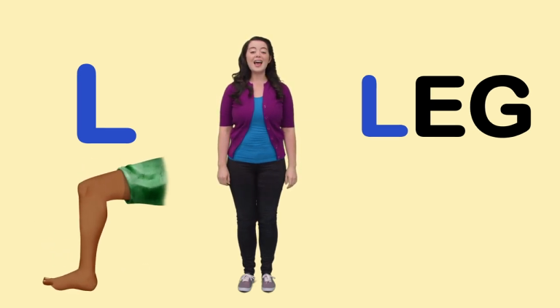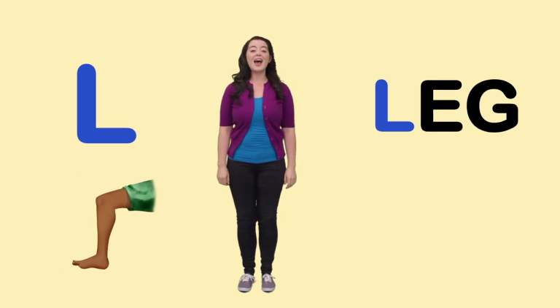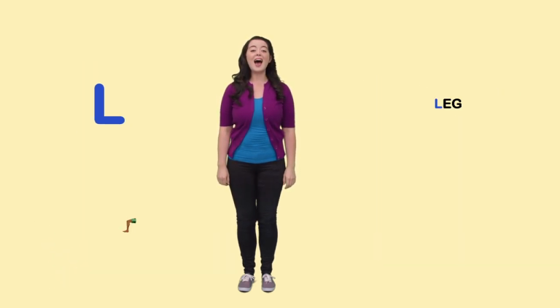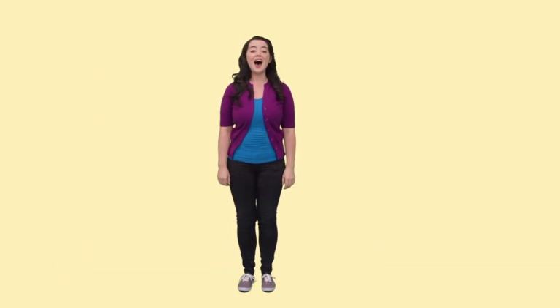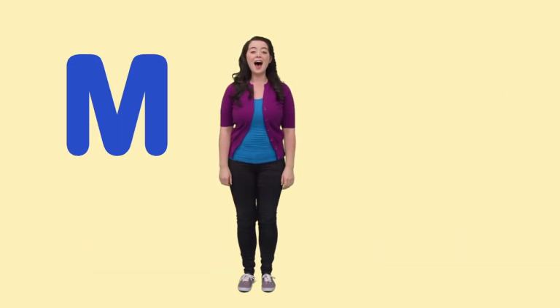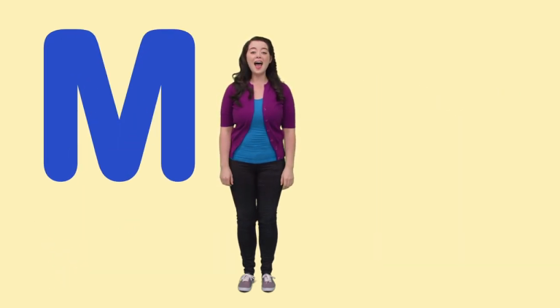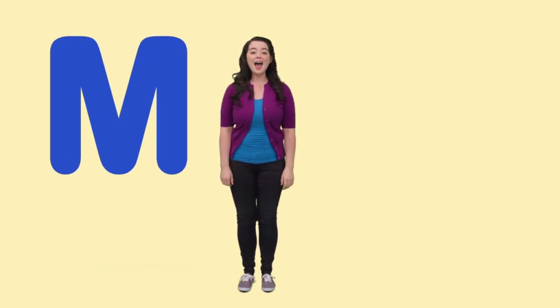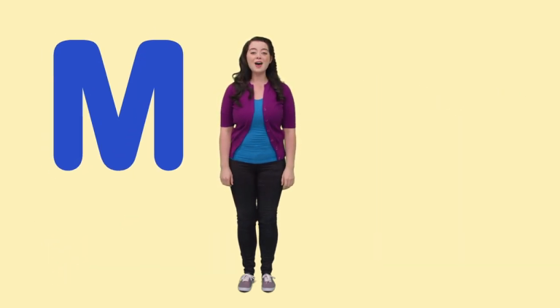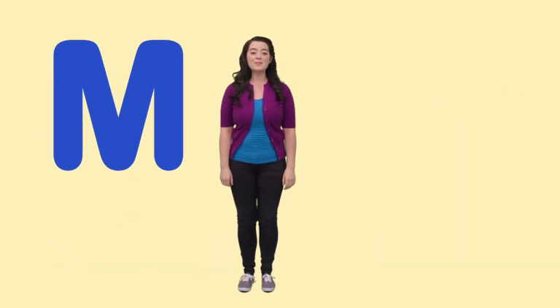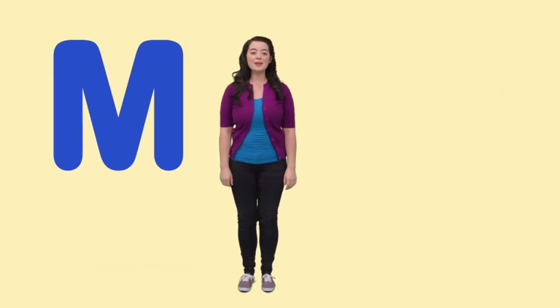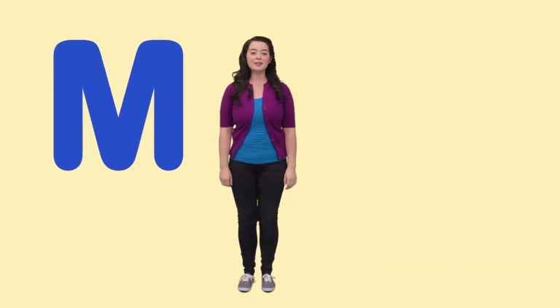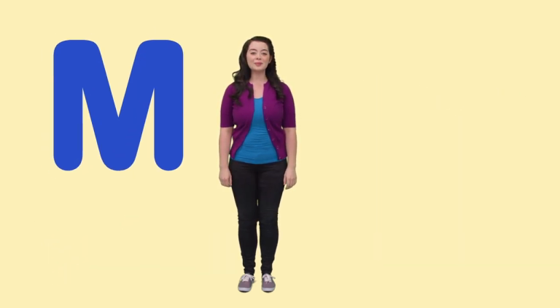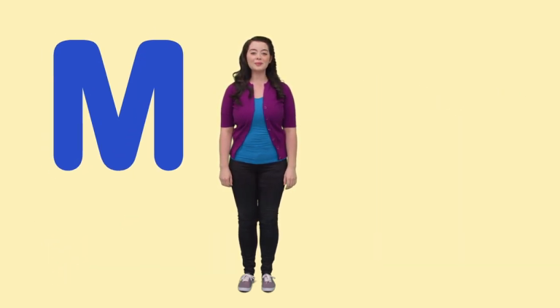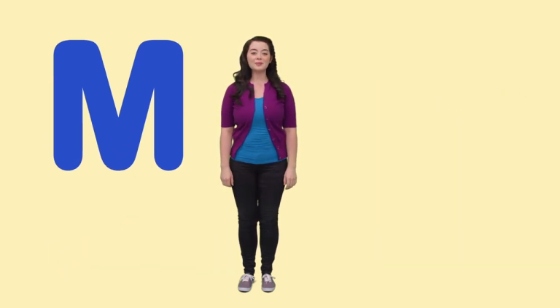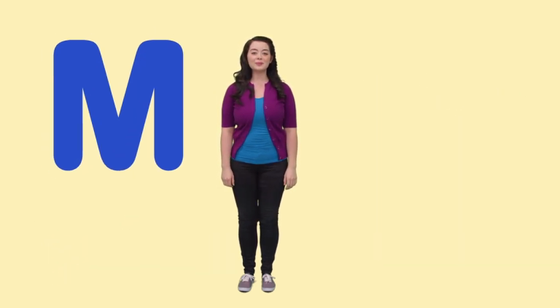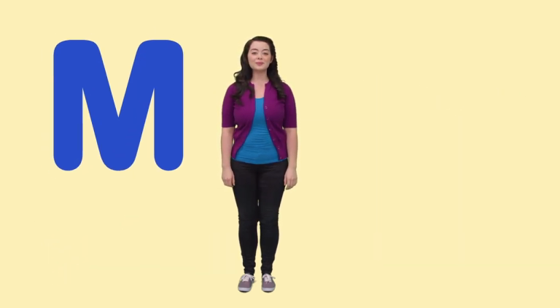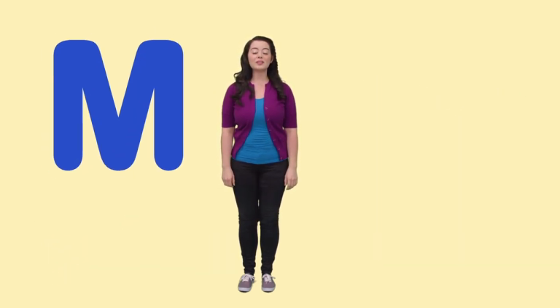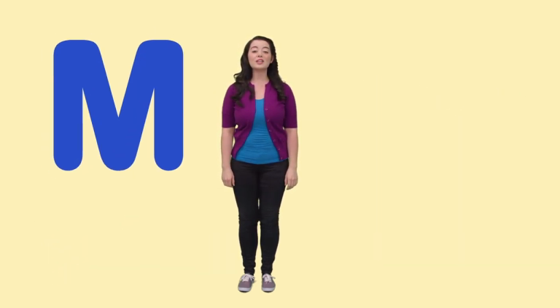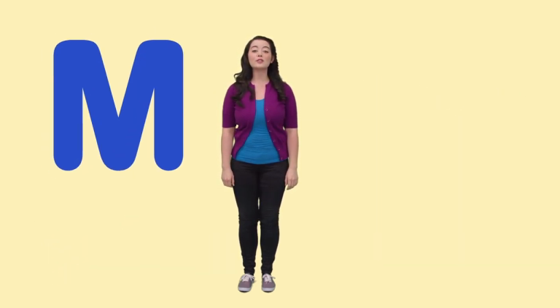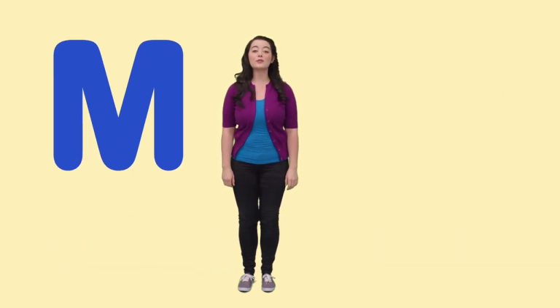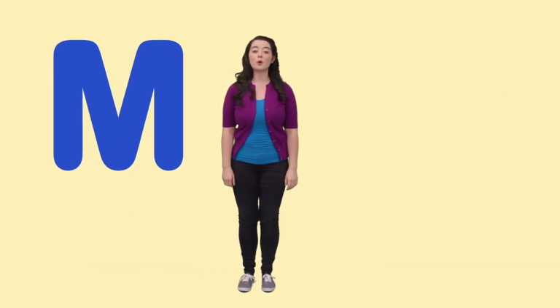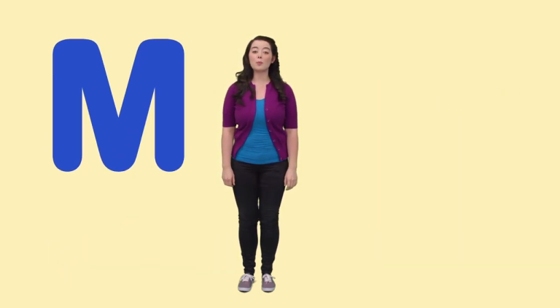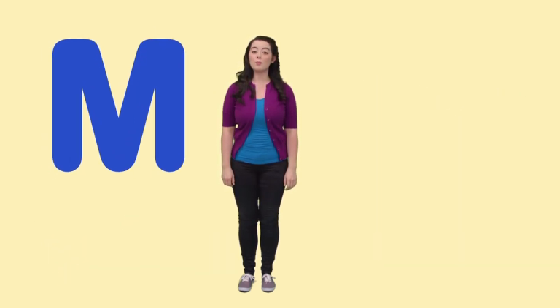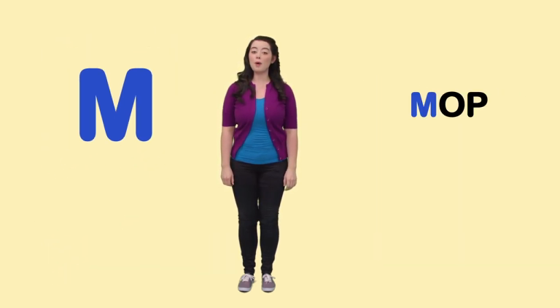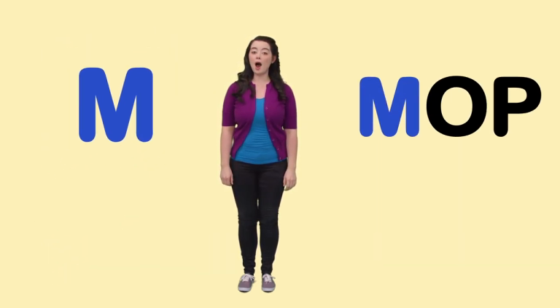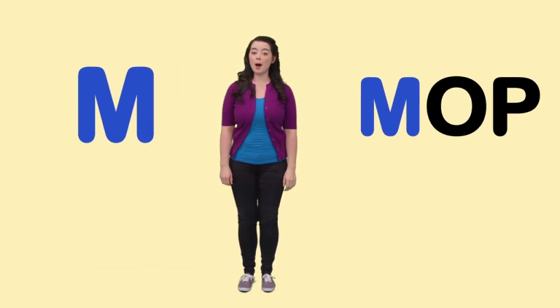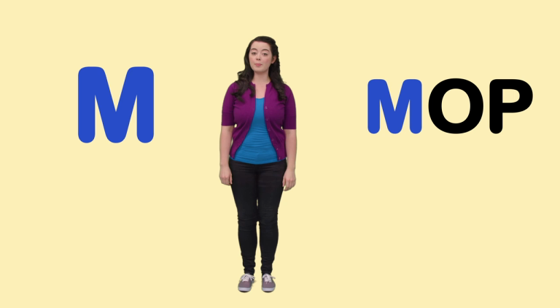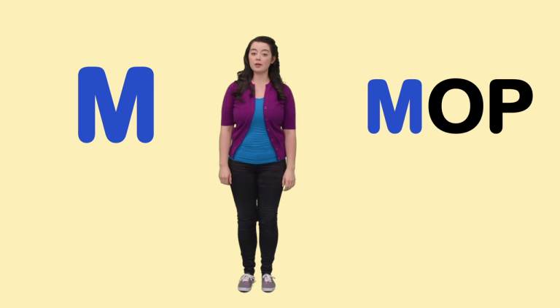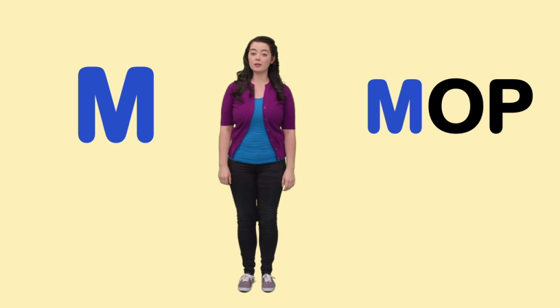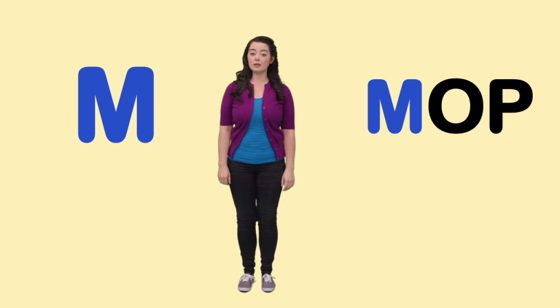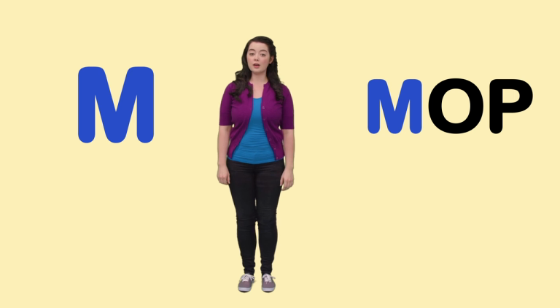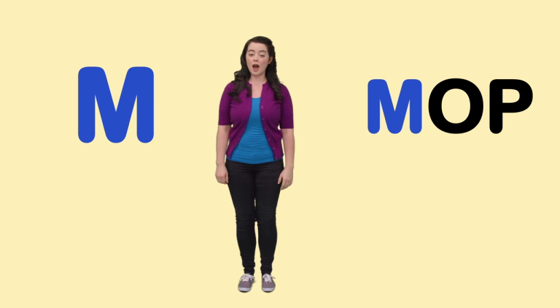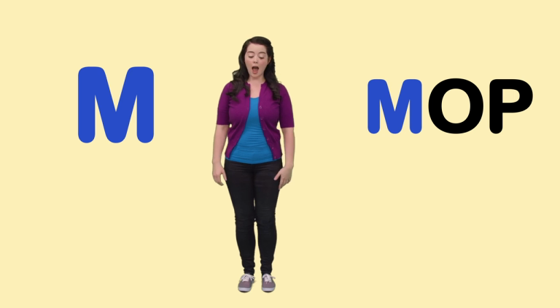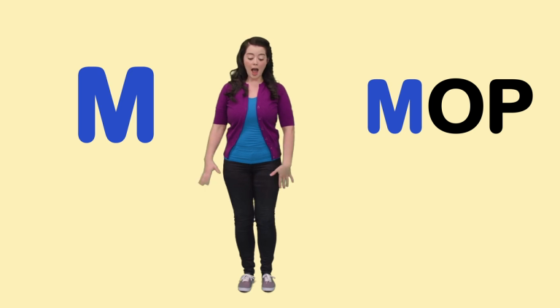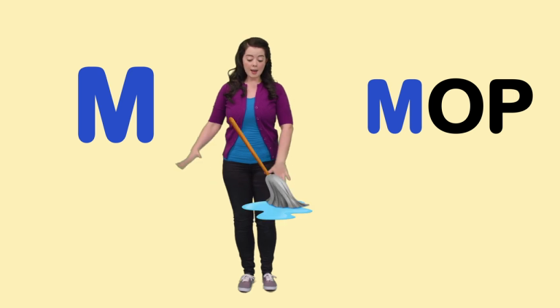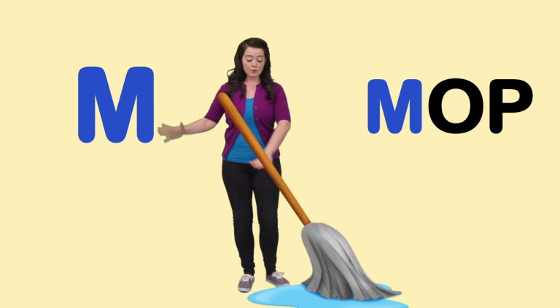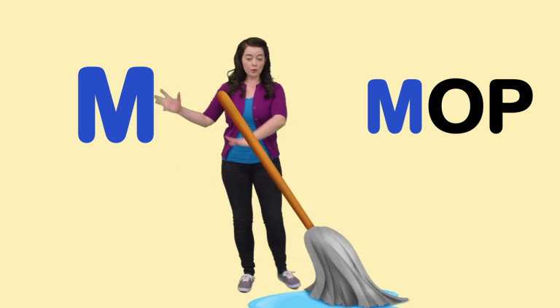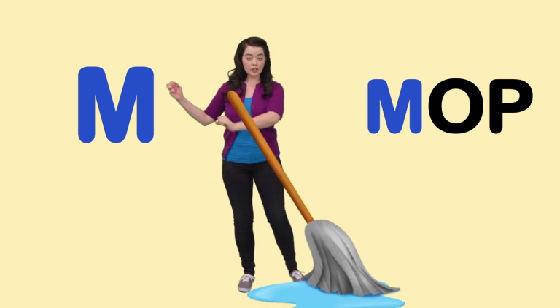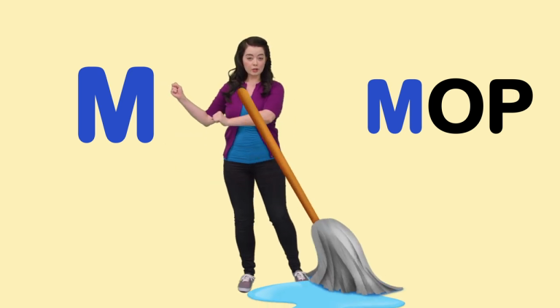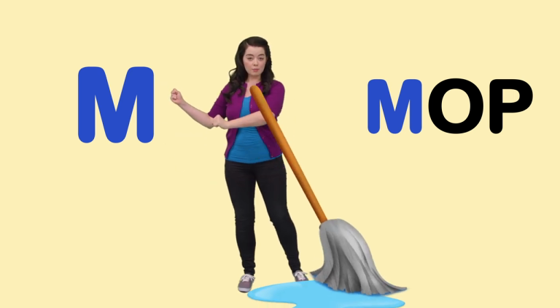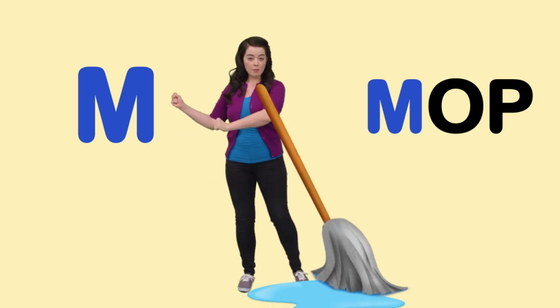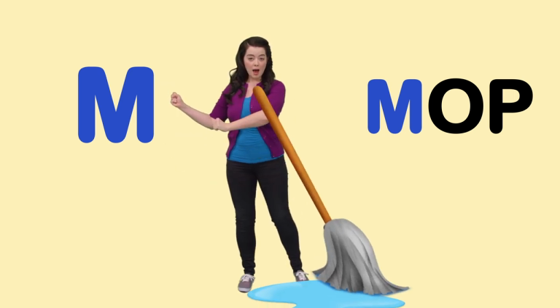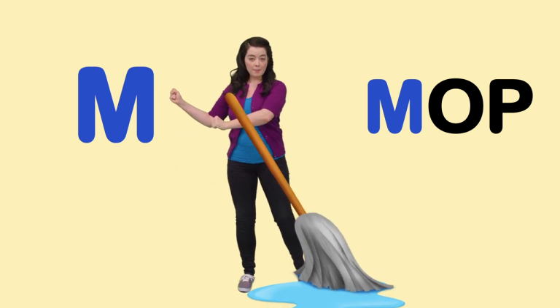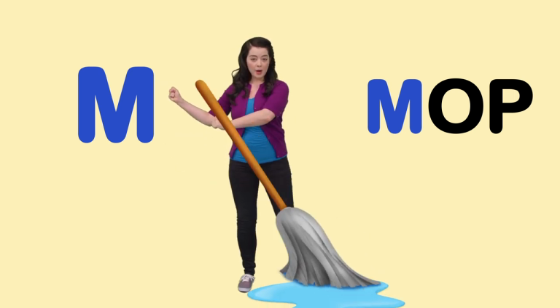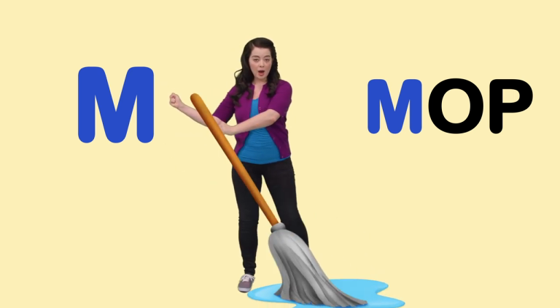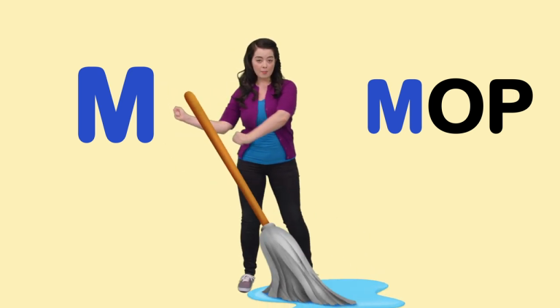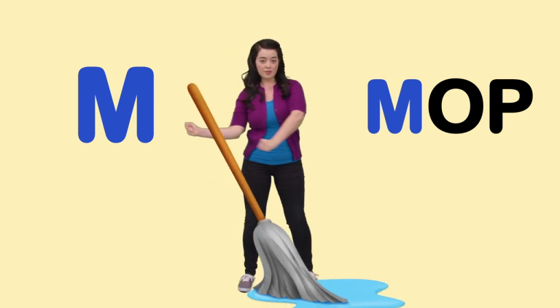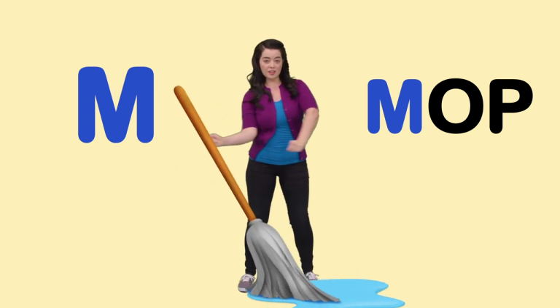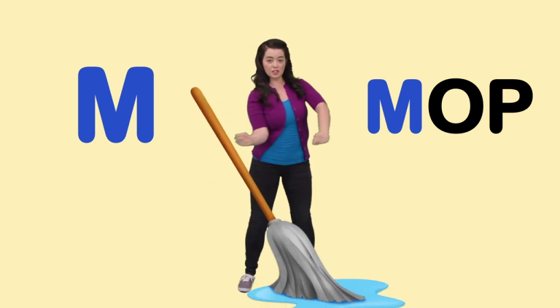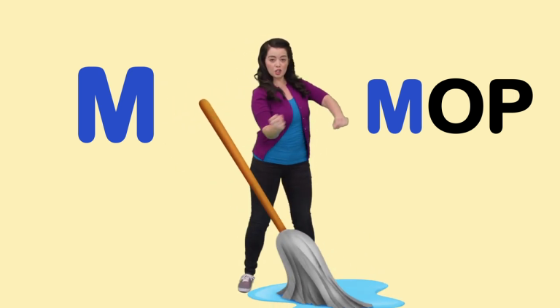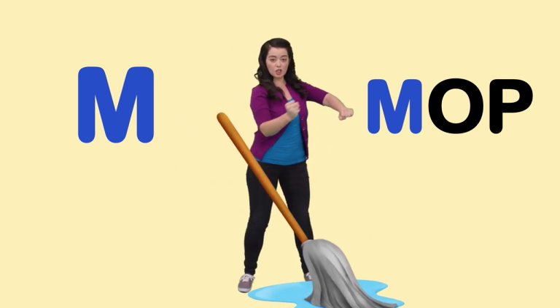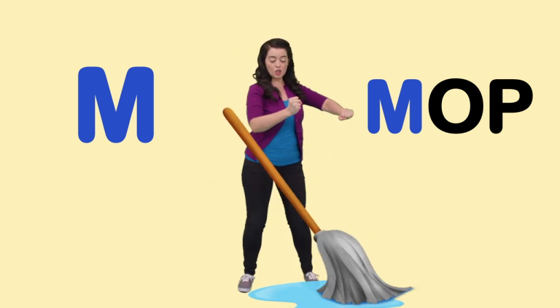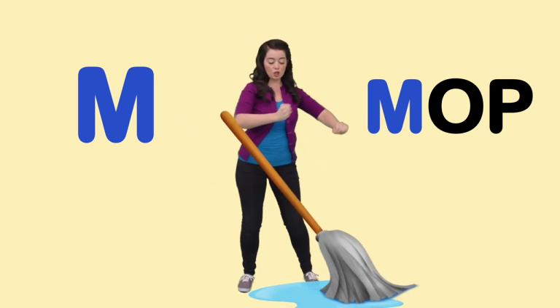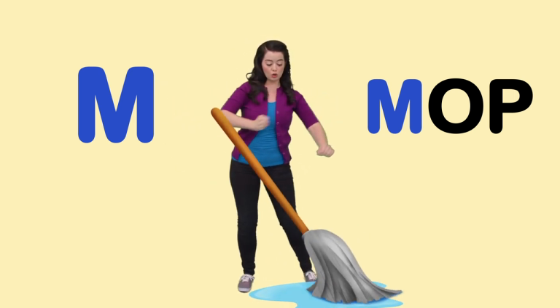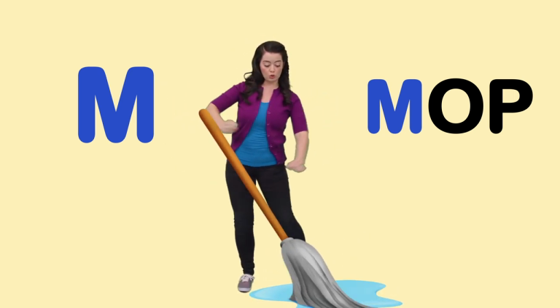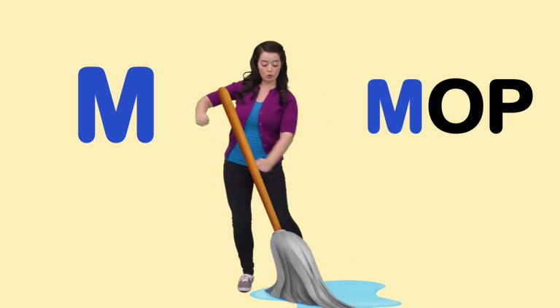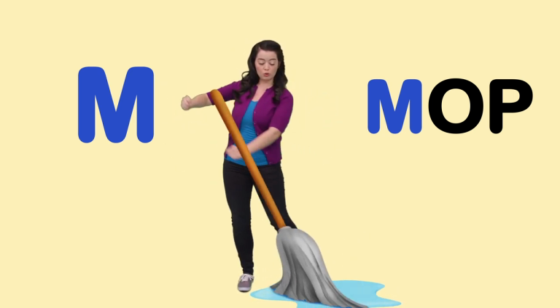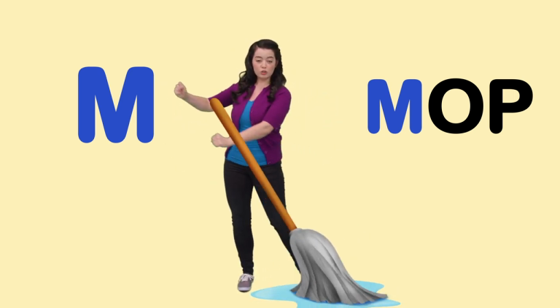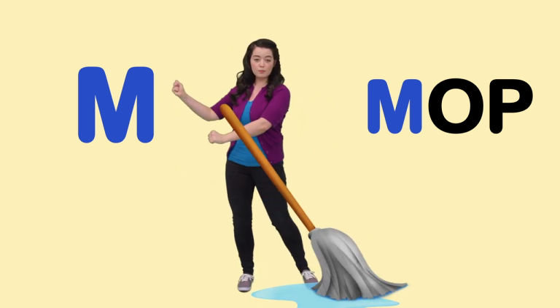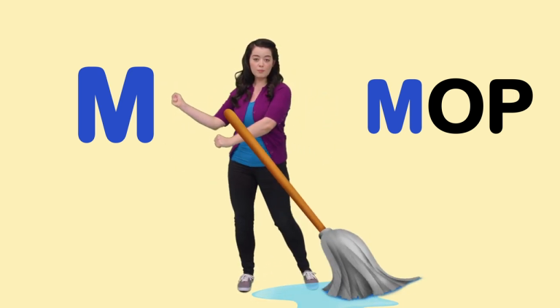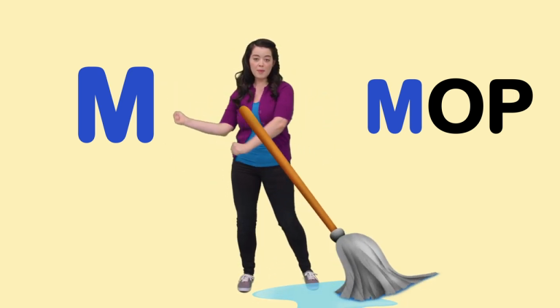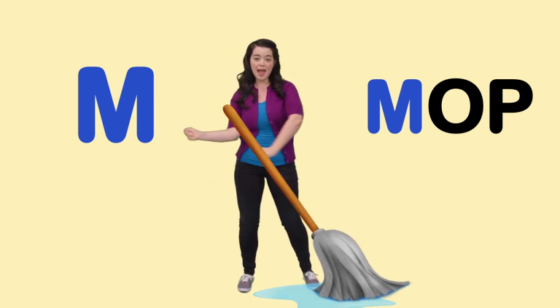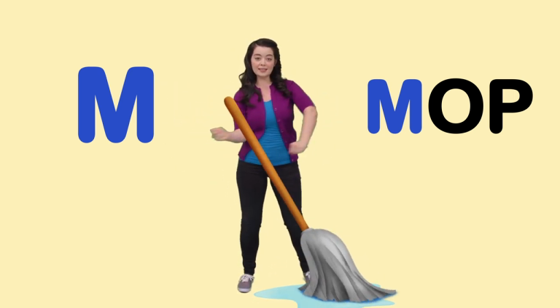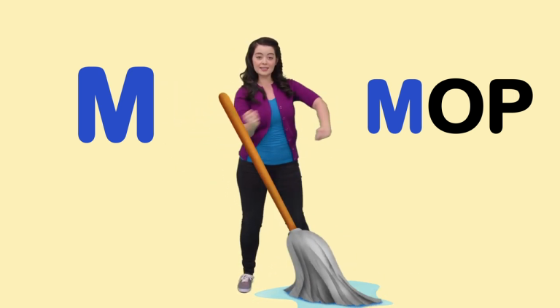M is for Mop. I'm going to mop up this huge mess.